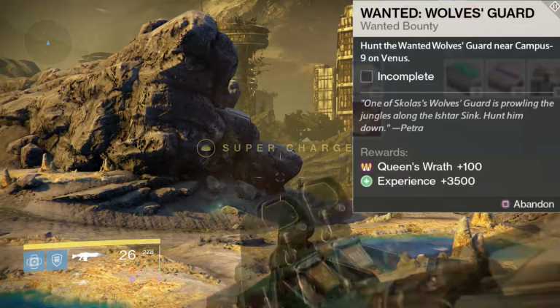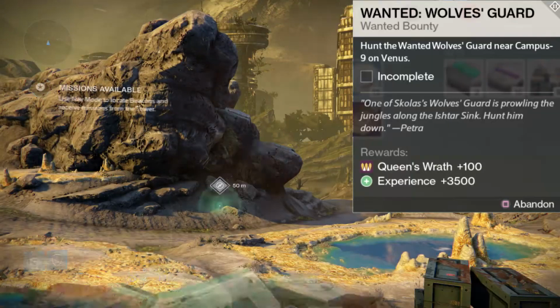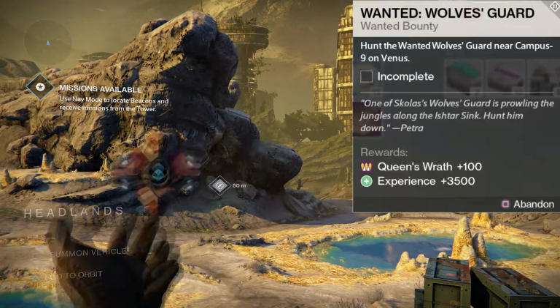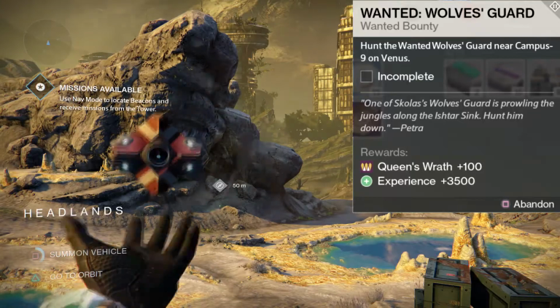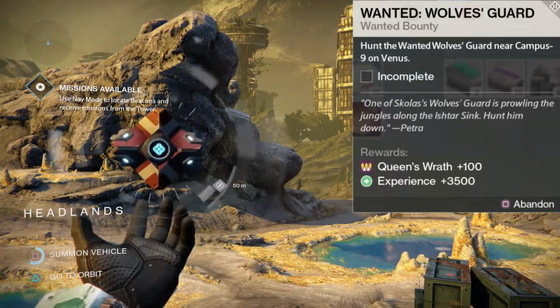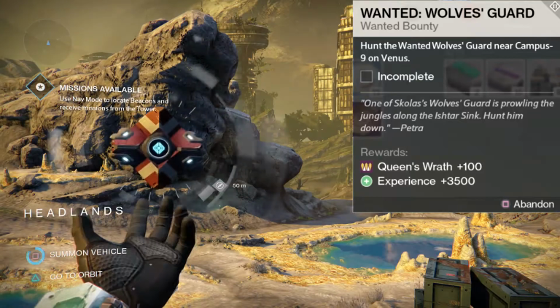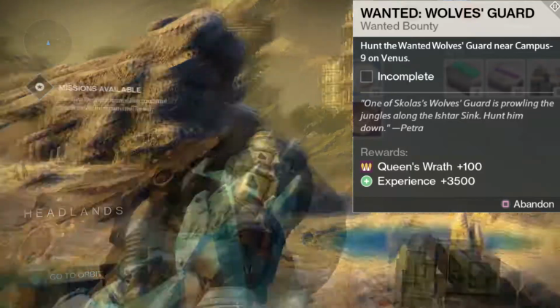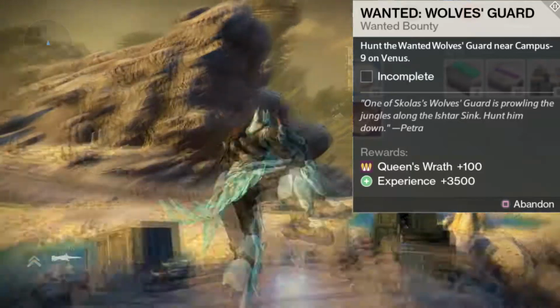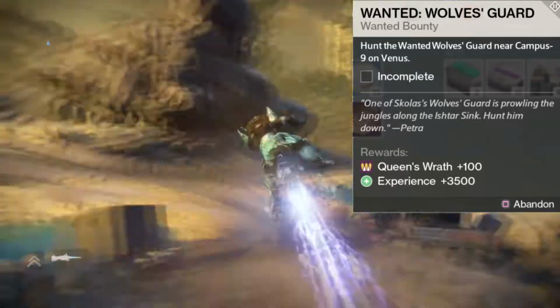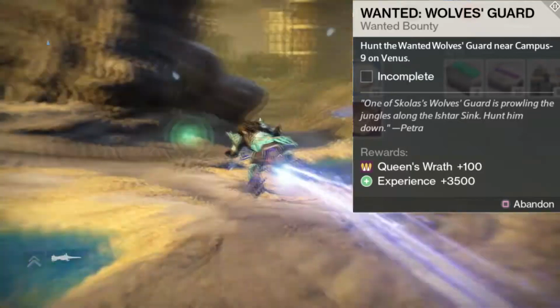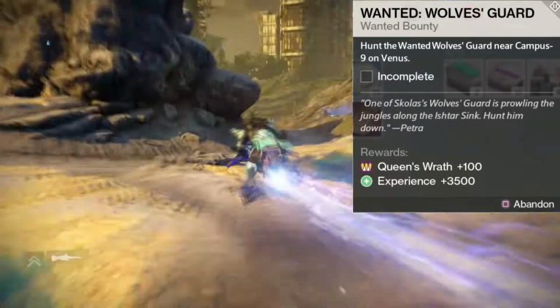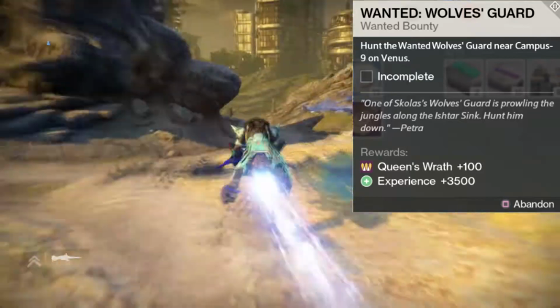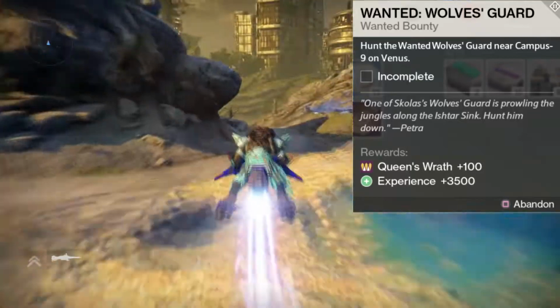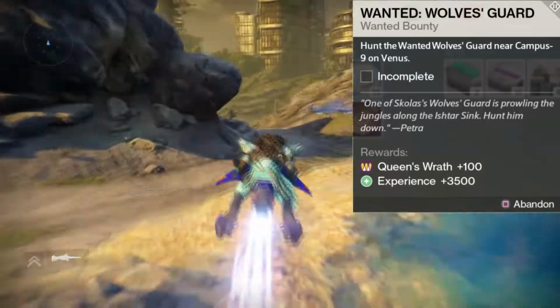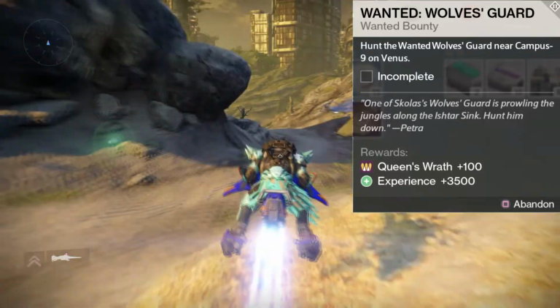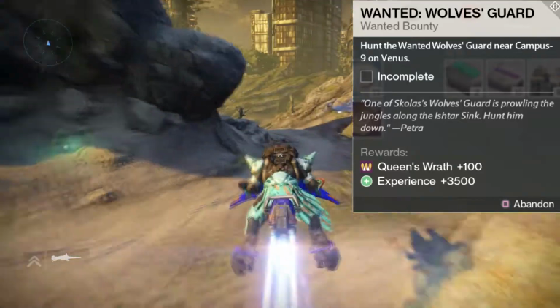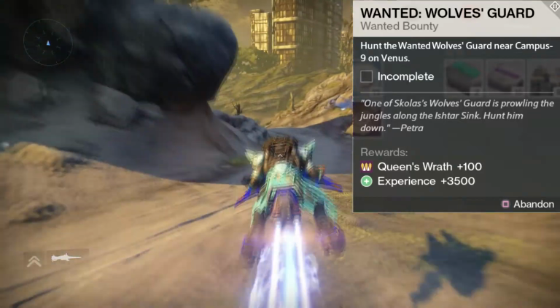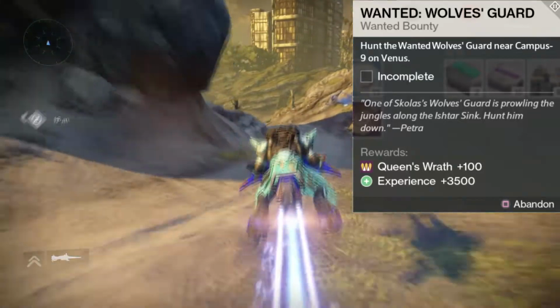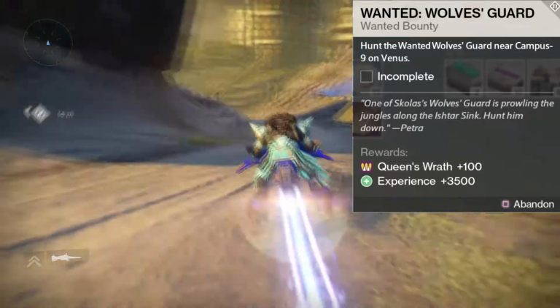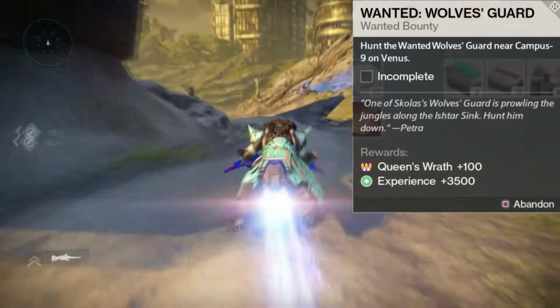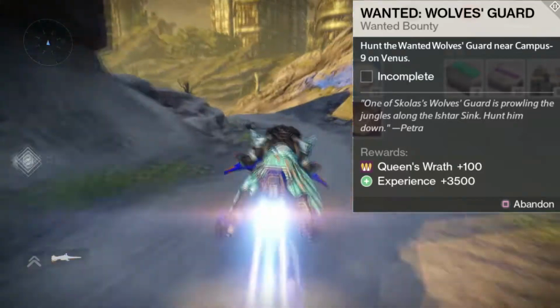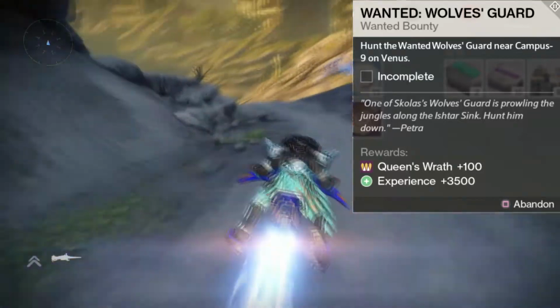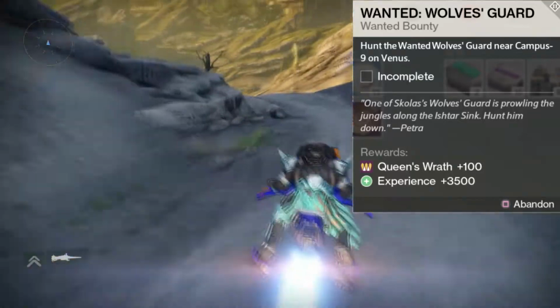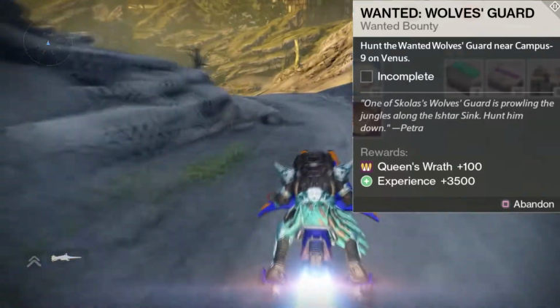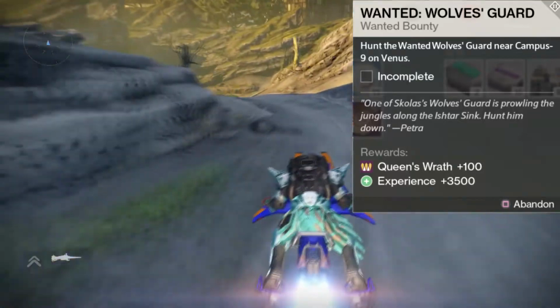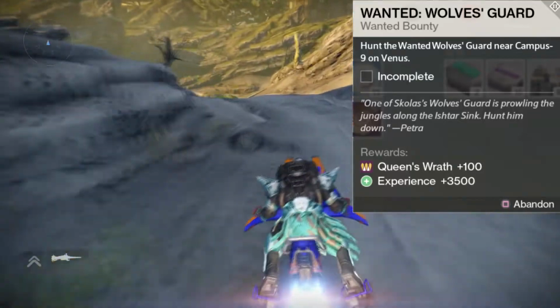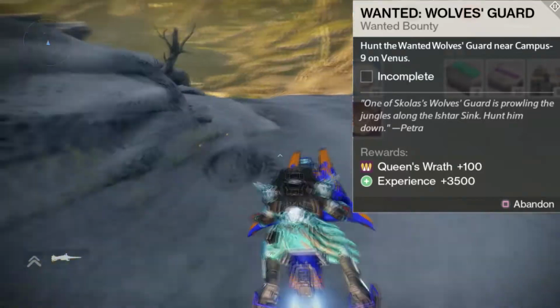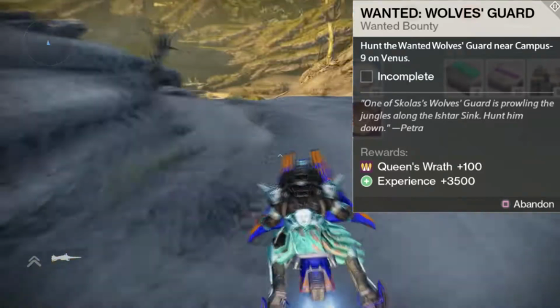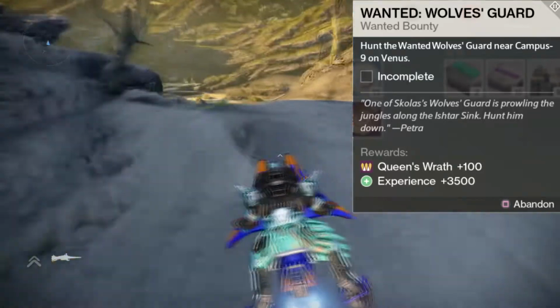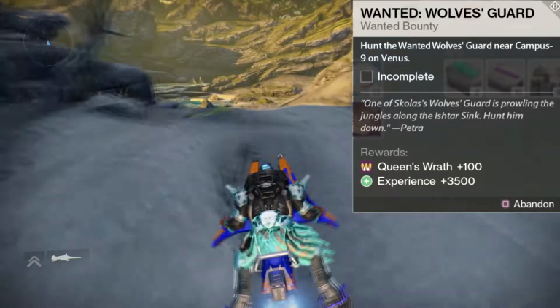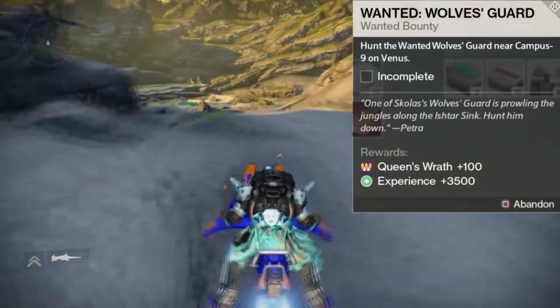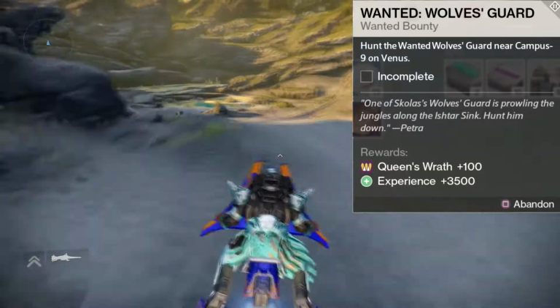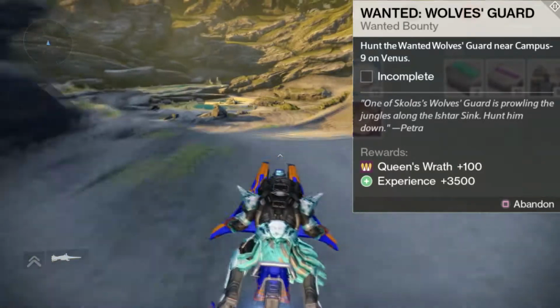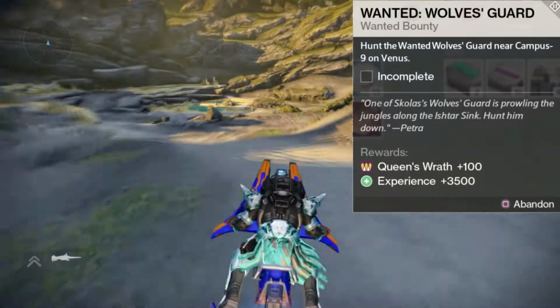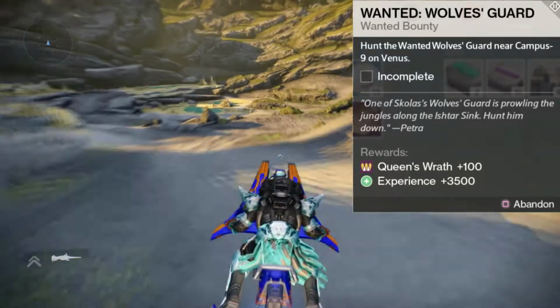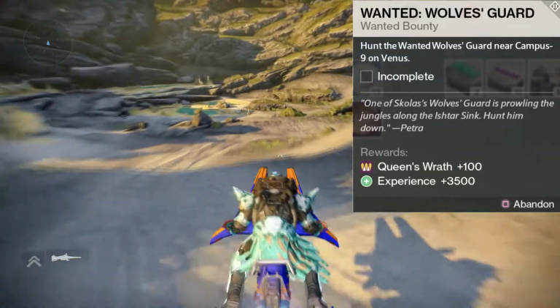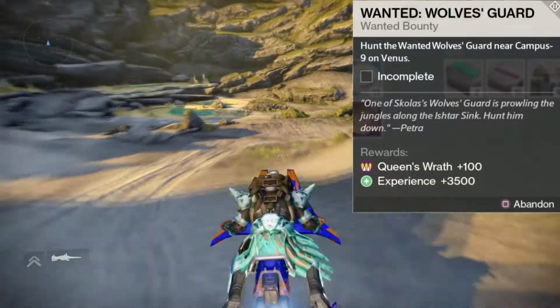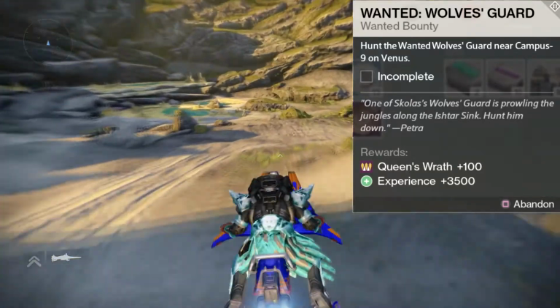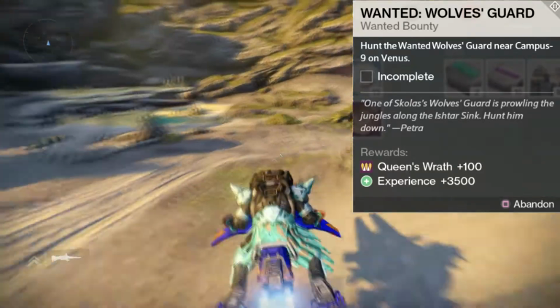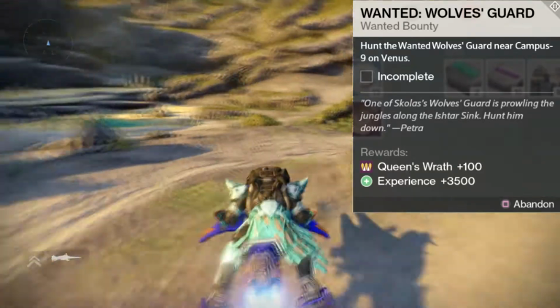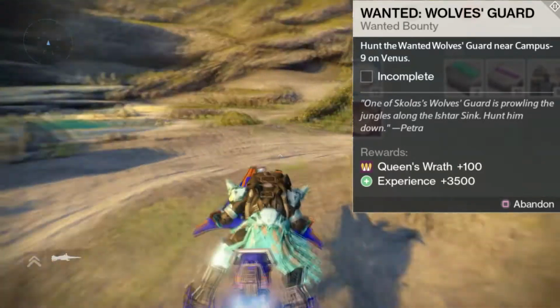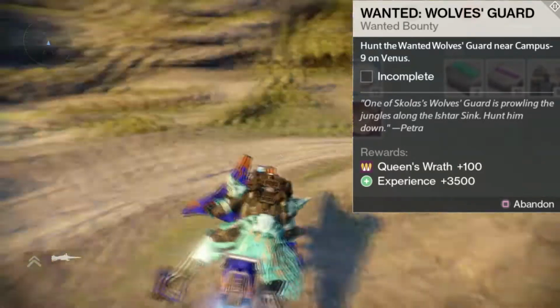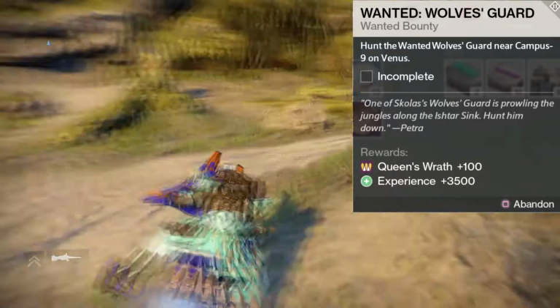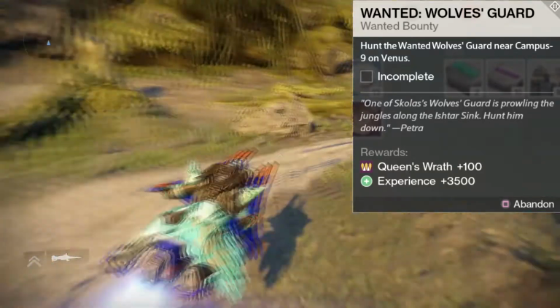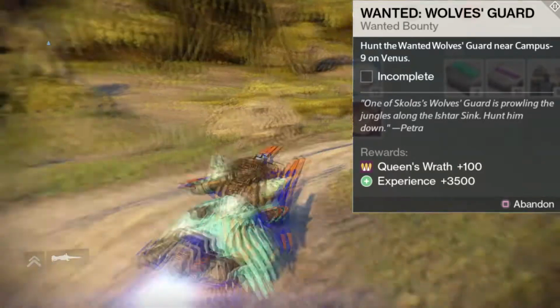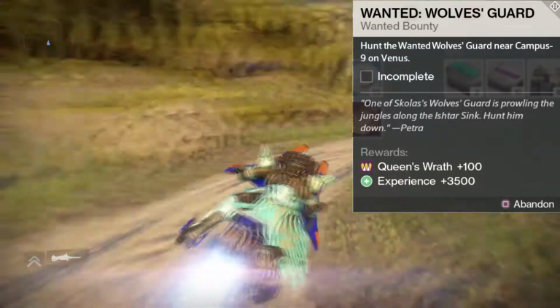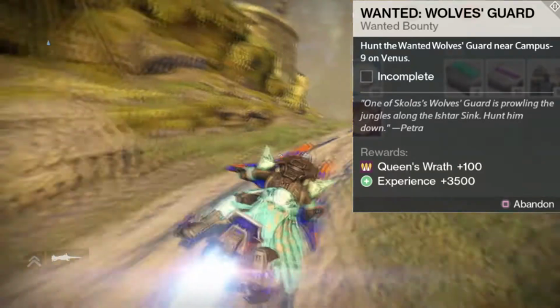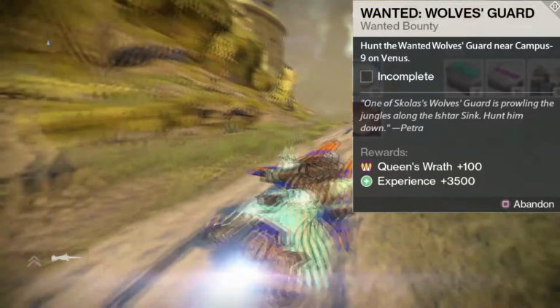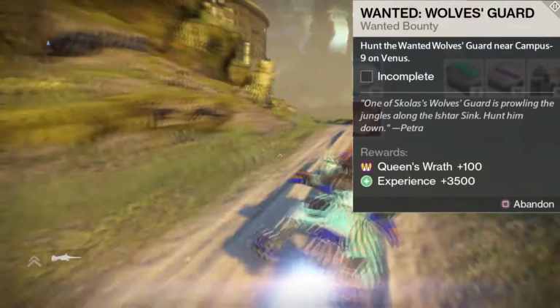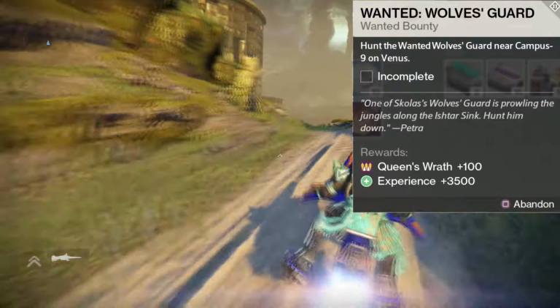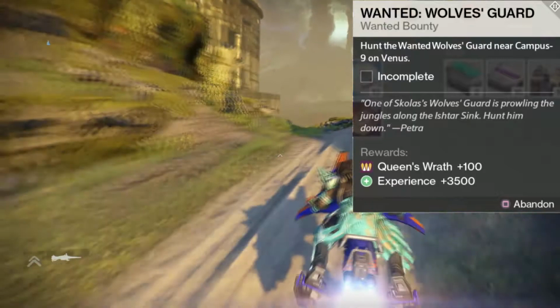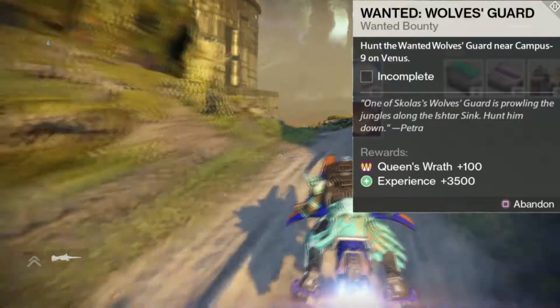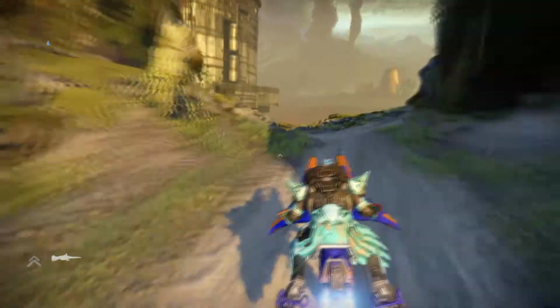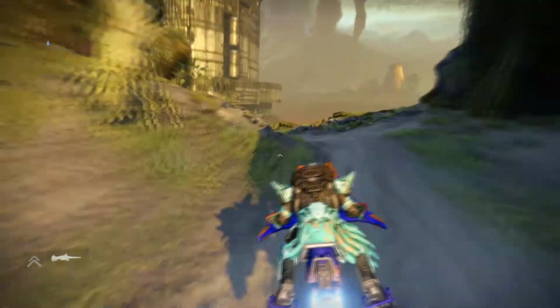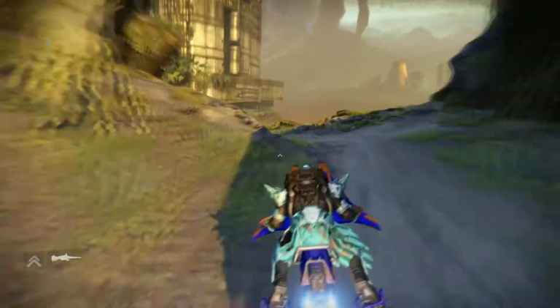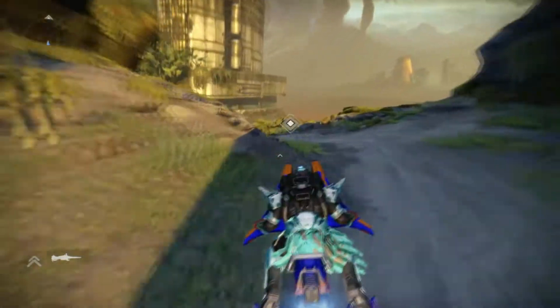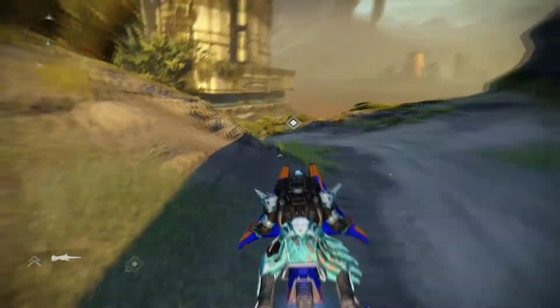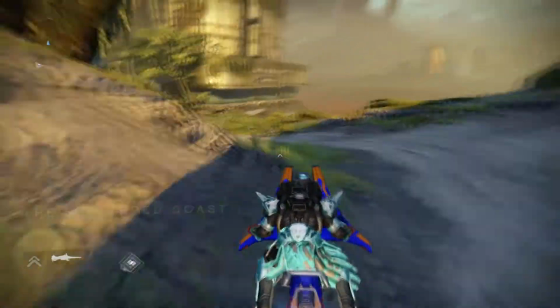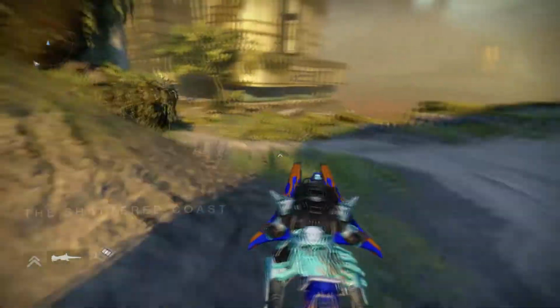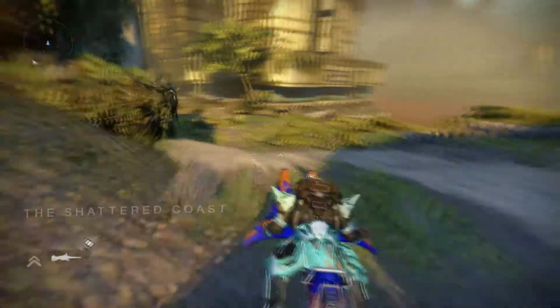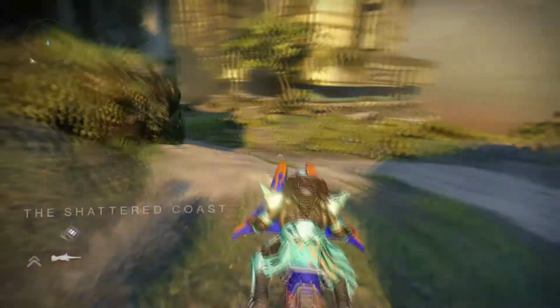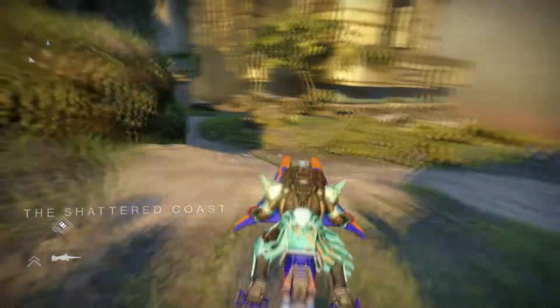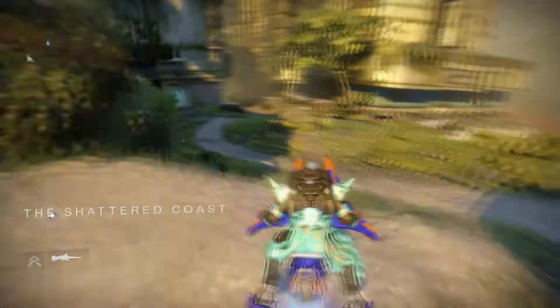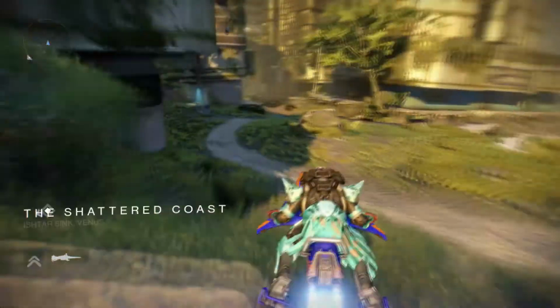Hey guys, what's up - Design here. Today we're going to be doing a video on Destiny, specifically on the Wanted Wolves Guard bounty, and this is going to be how to get to Campus 9 from the patrol start area.